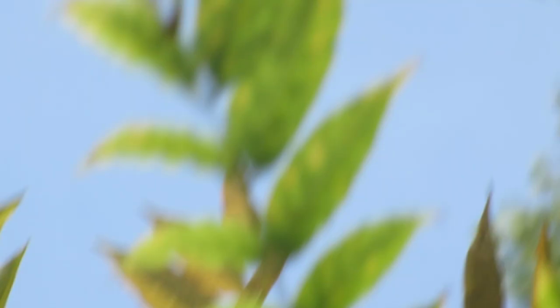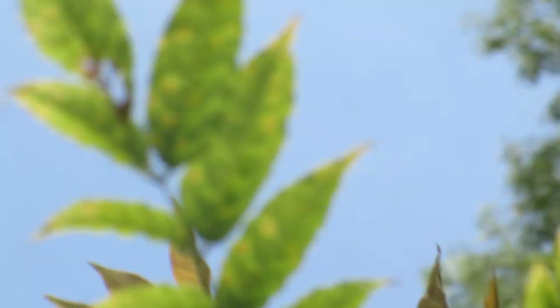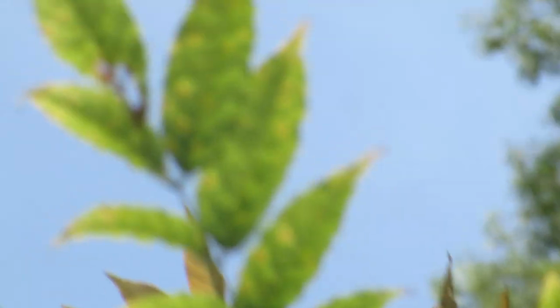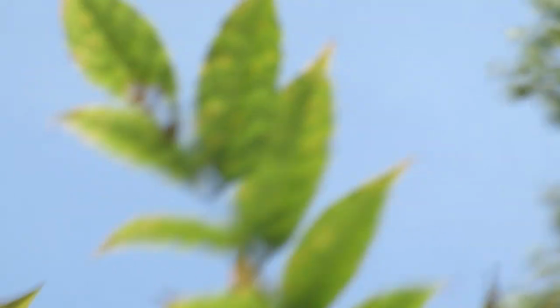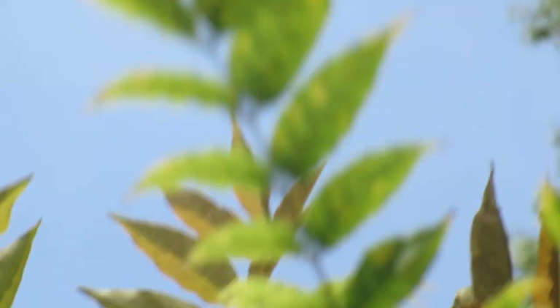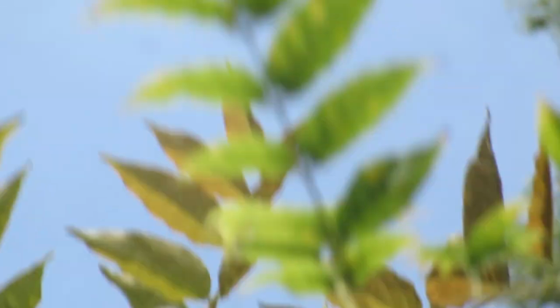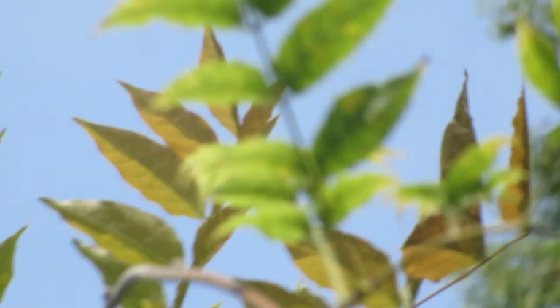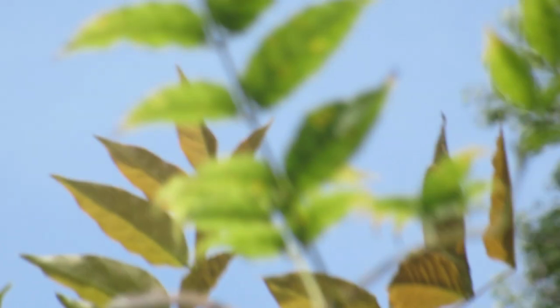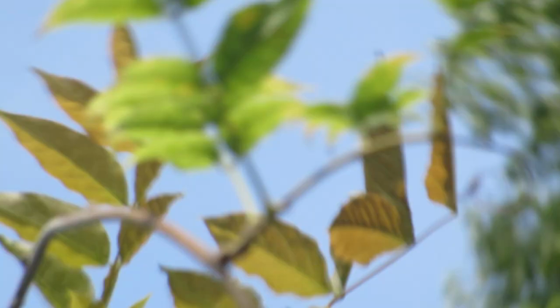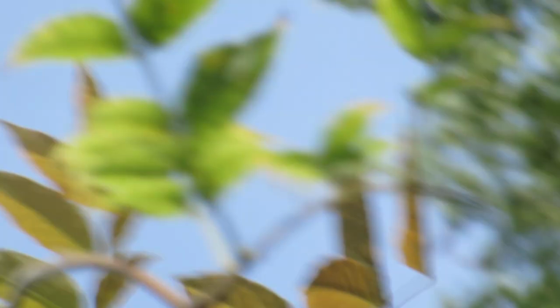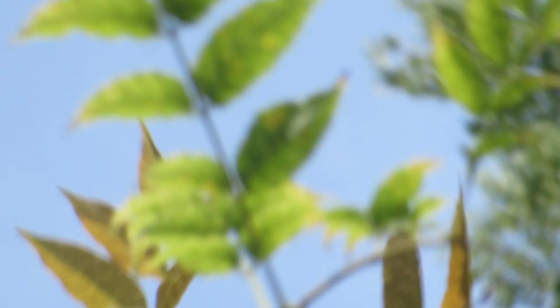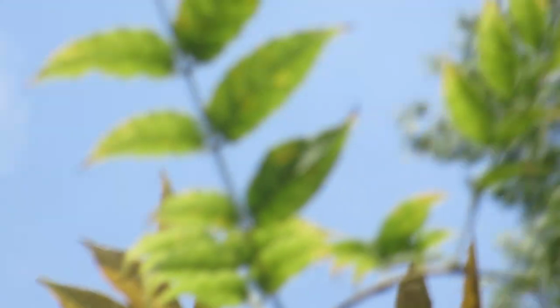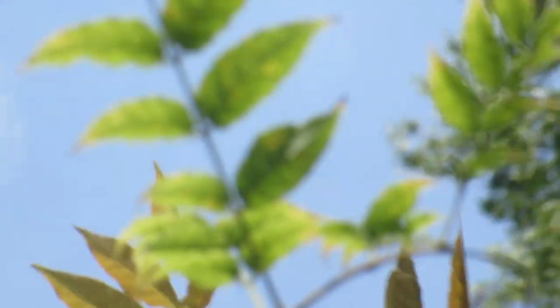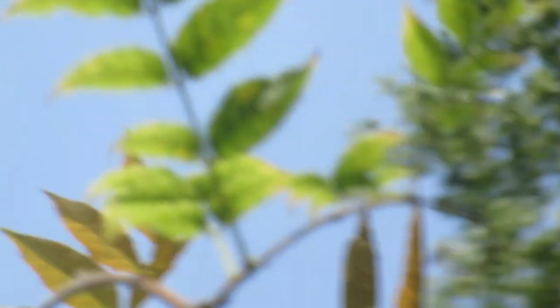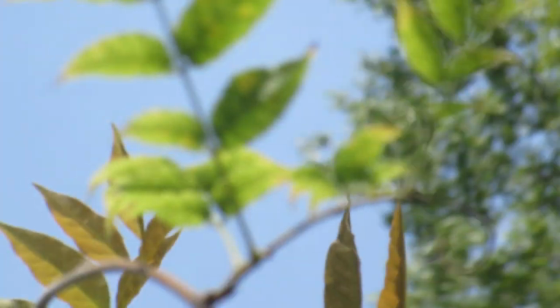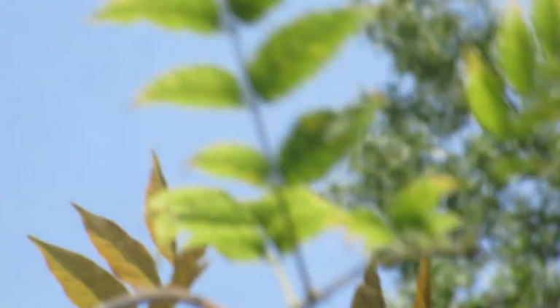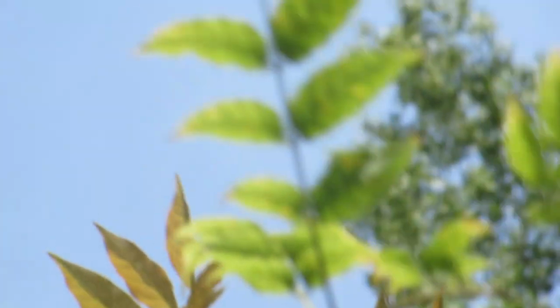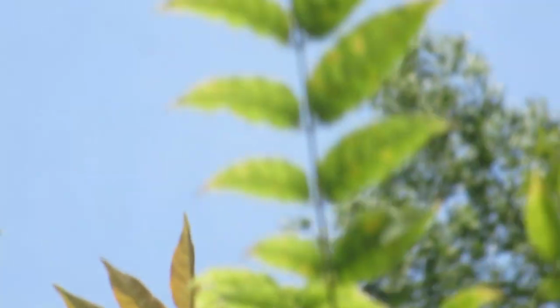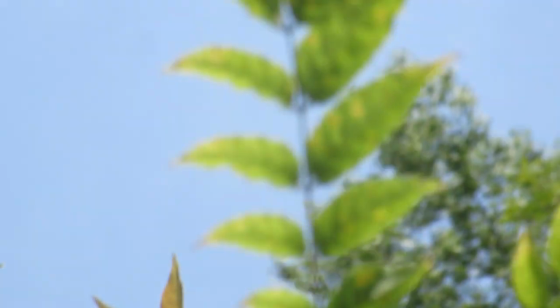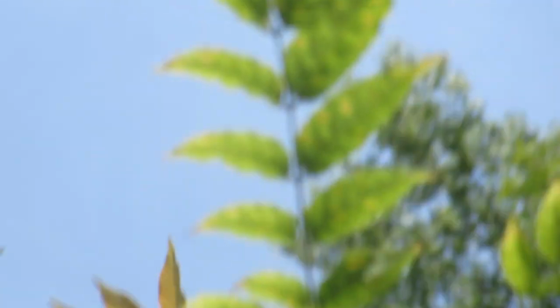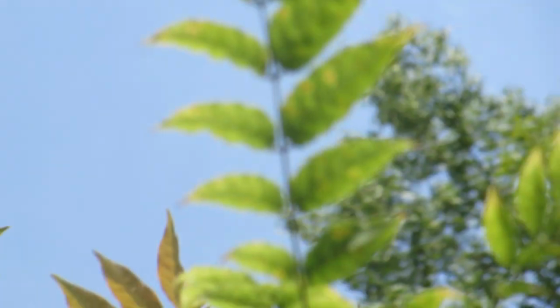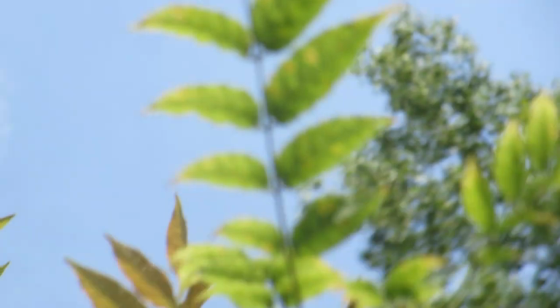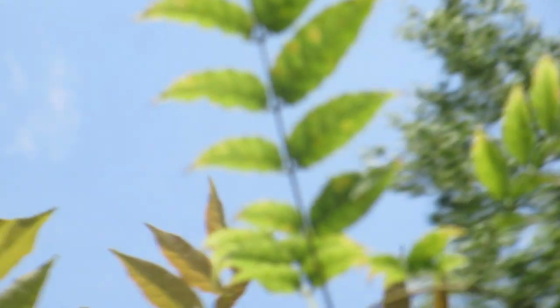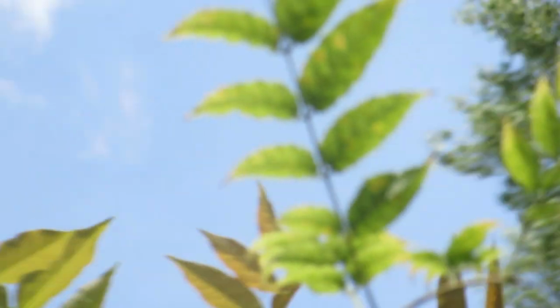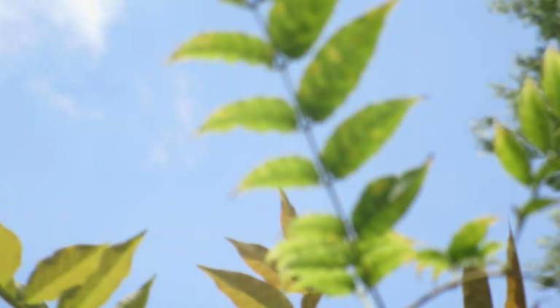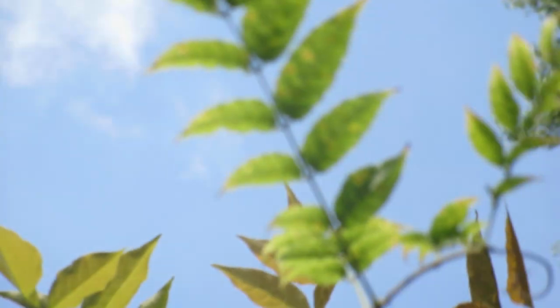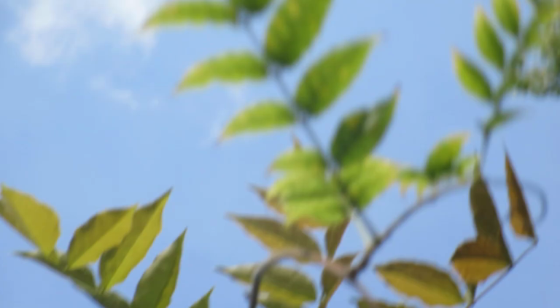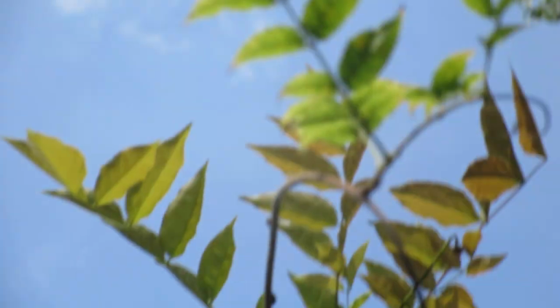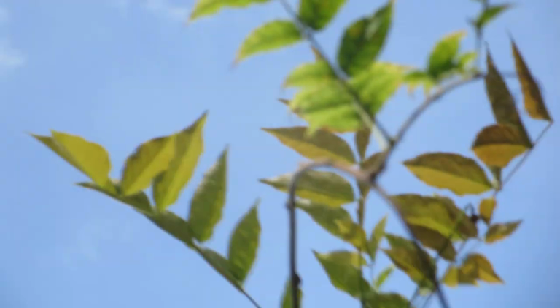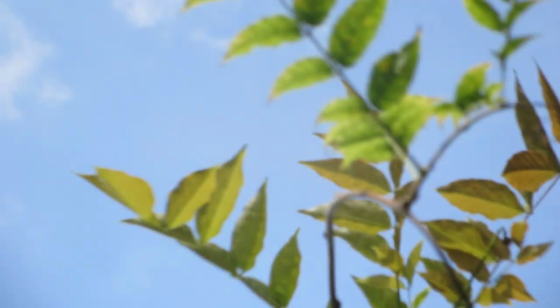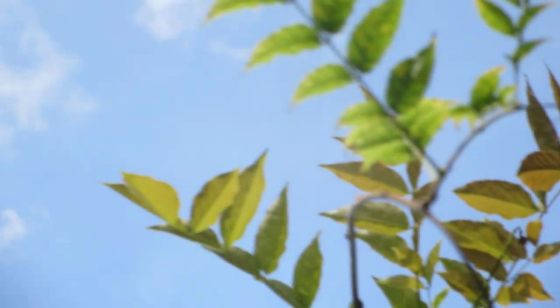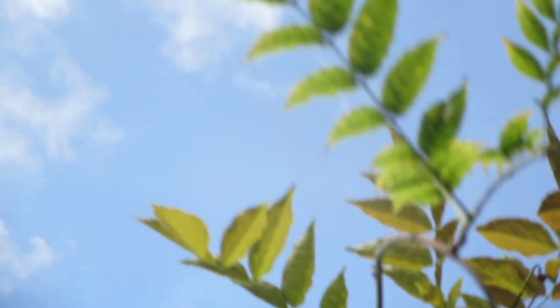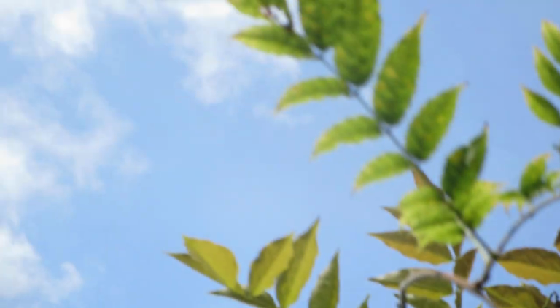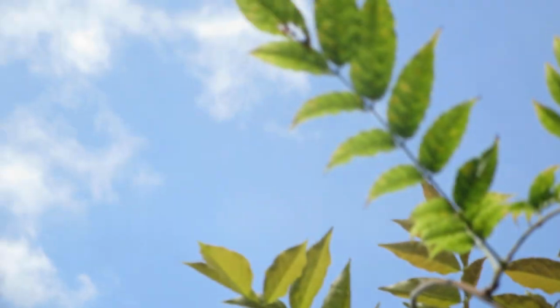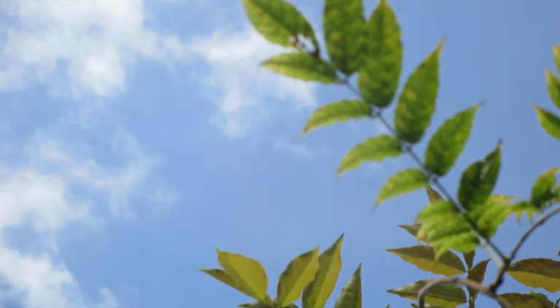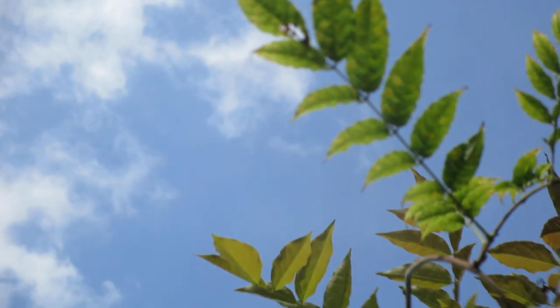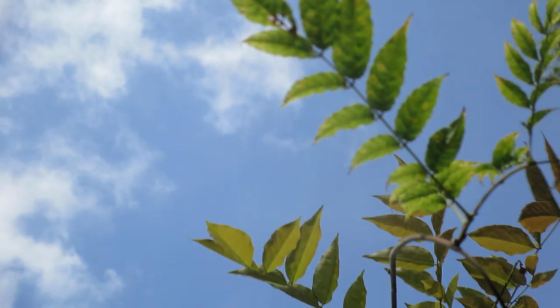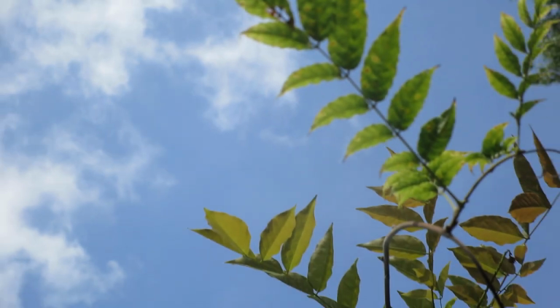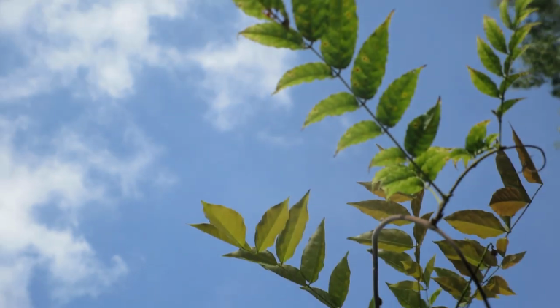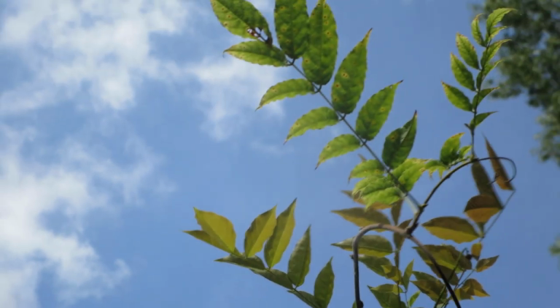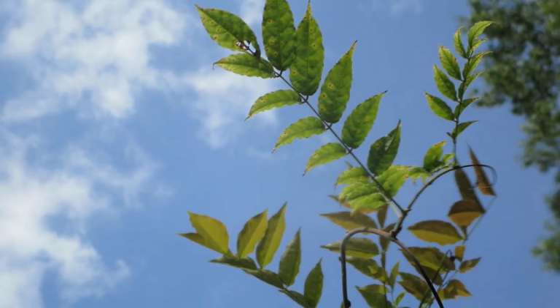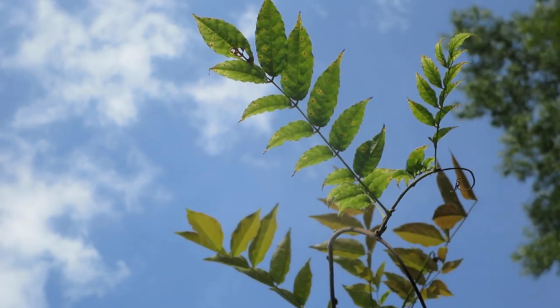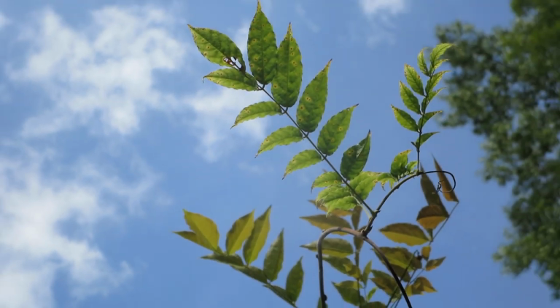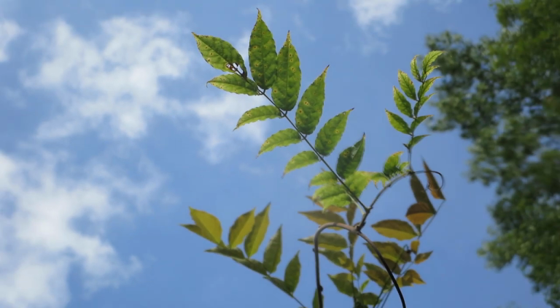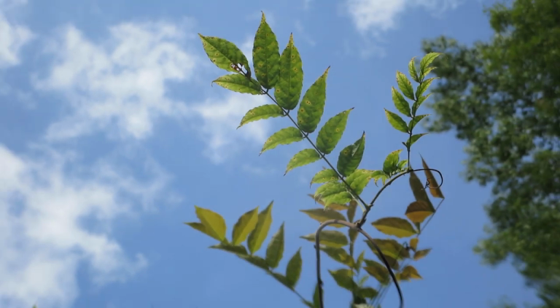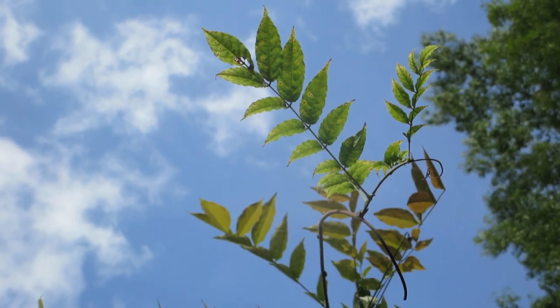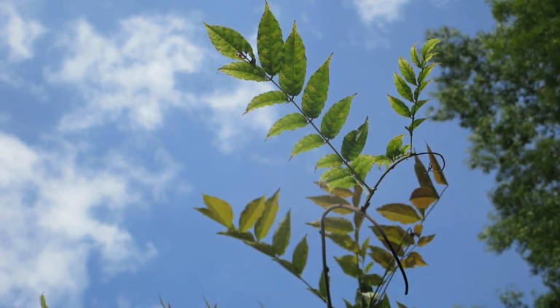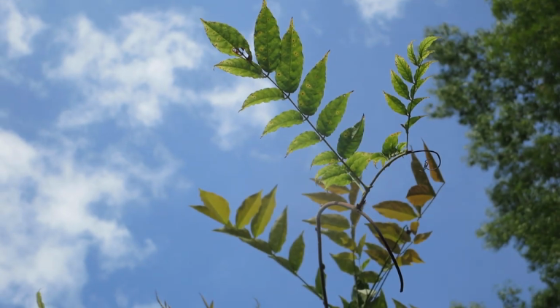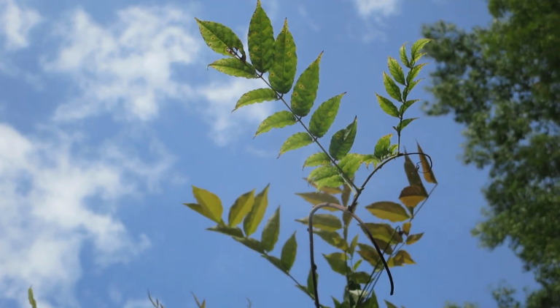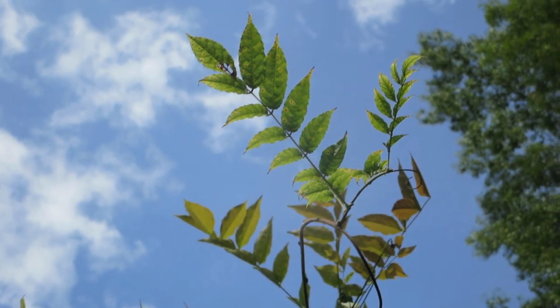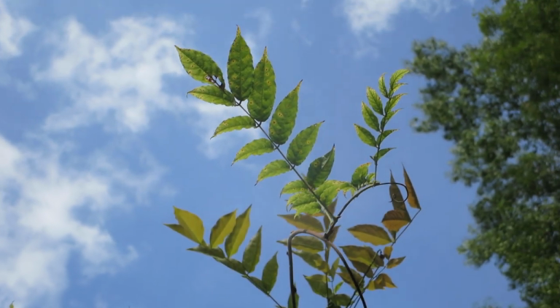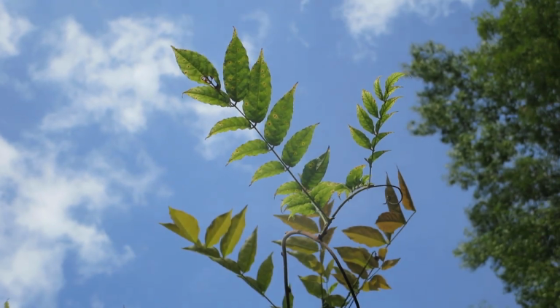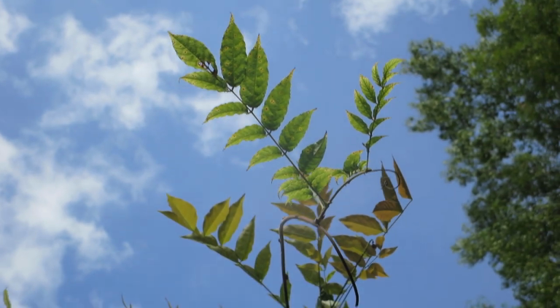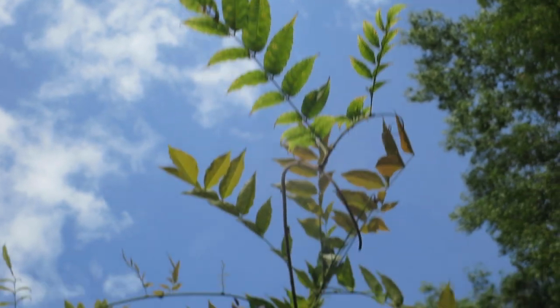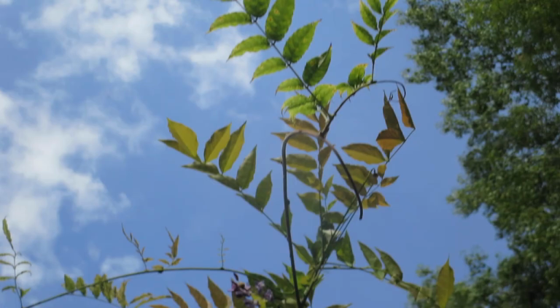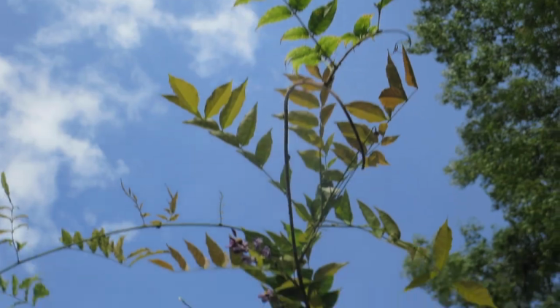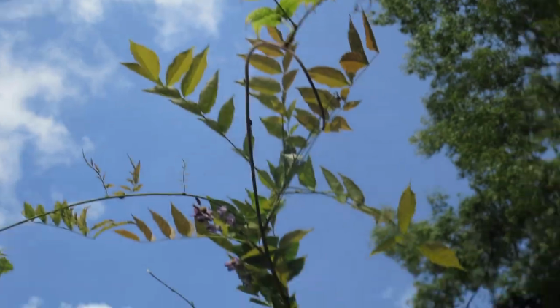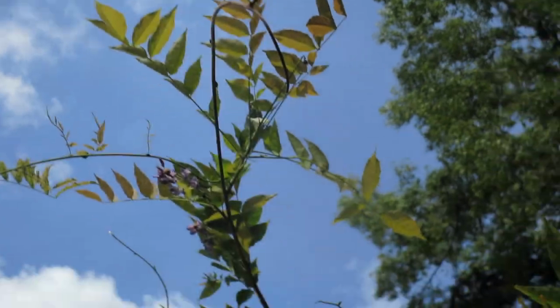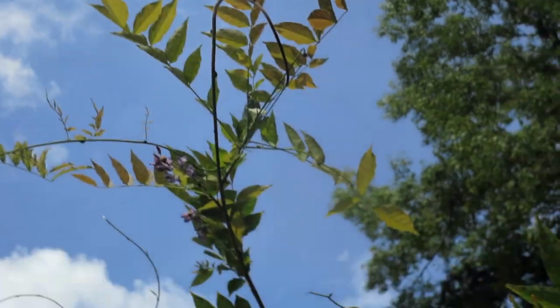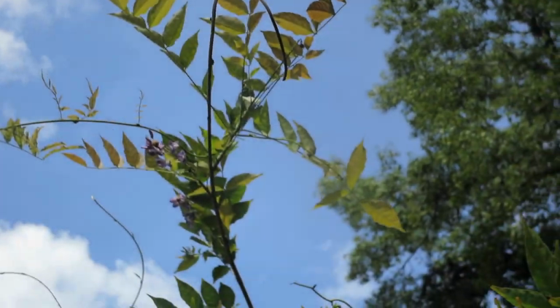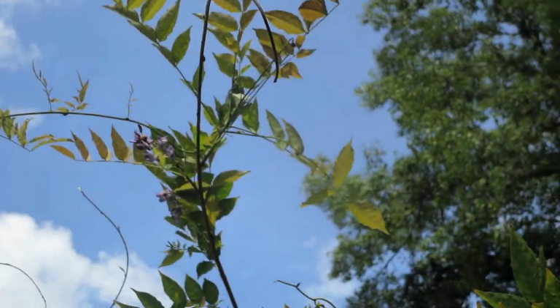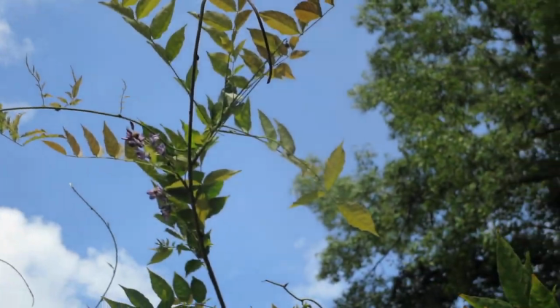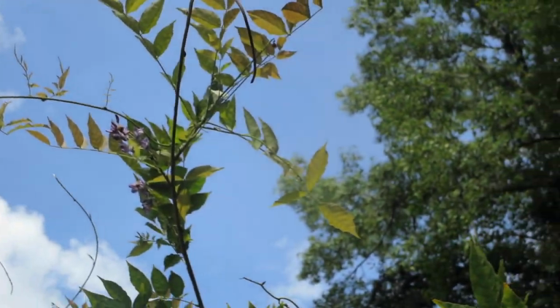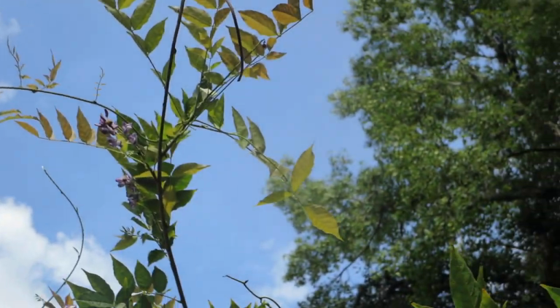But it's got the same kind of leaves — compound leaves — as the Chinese Wisteria.